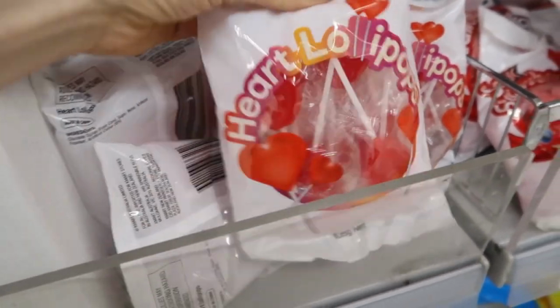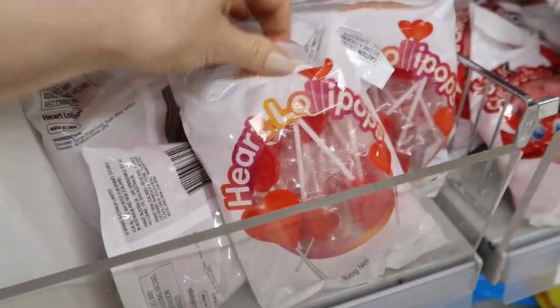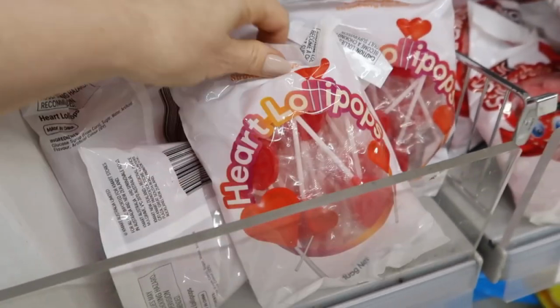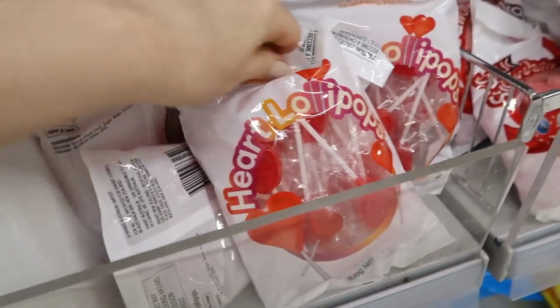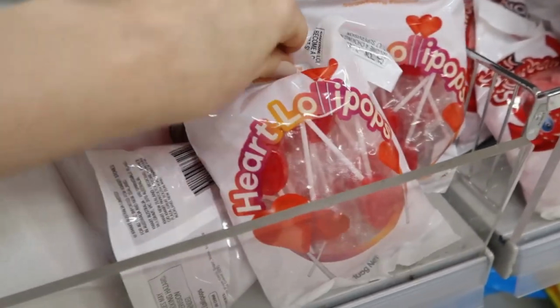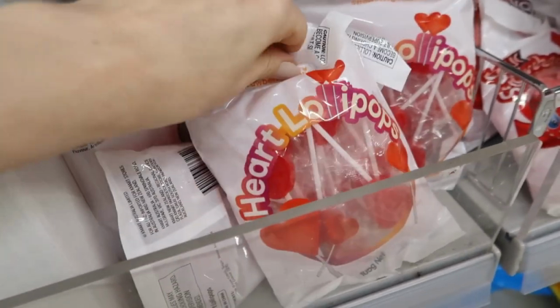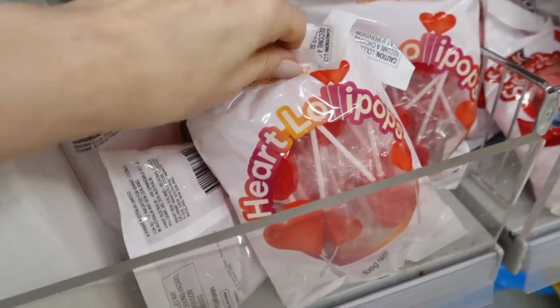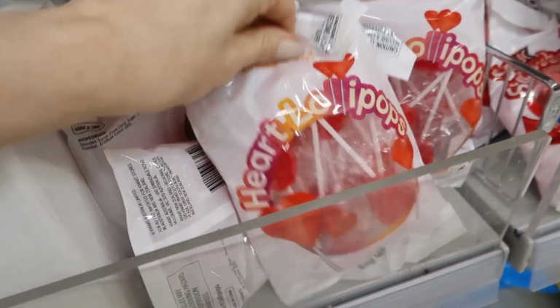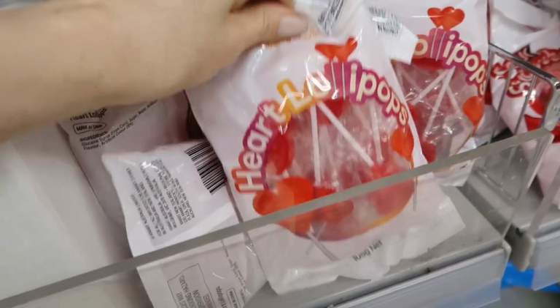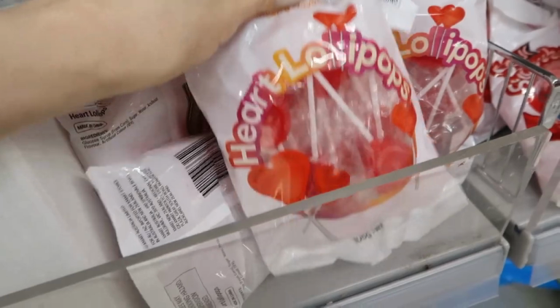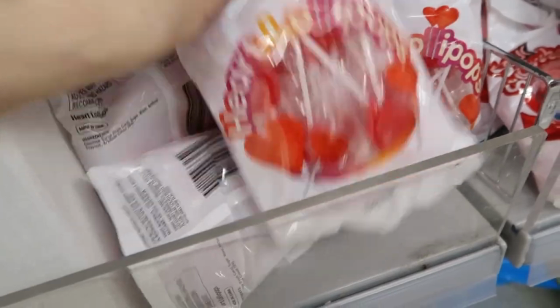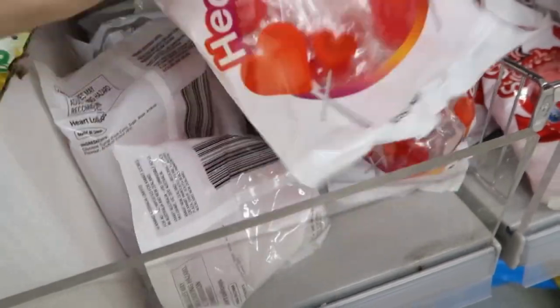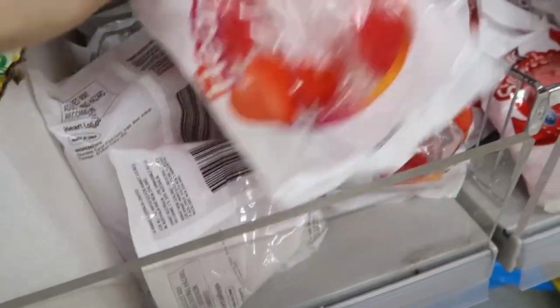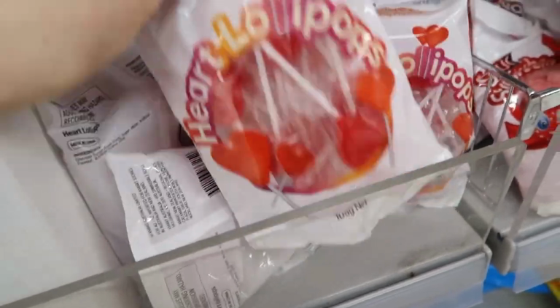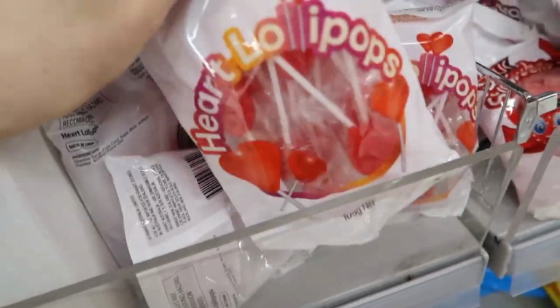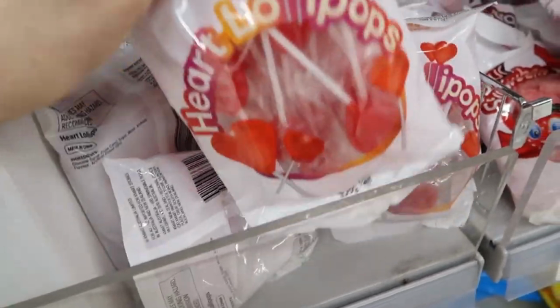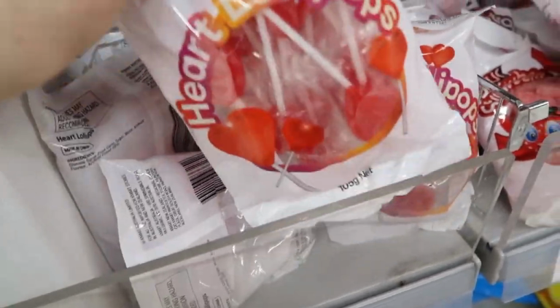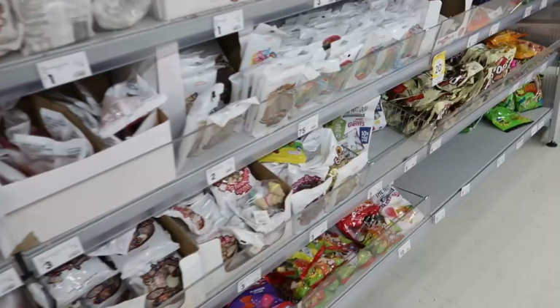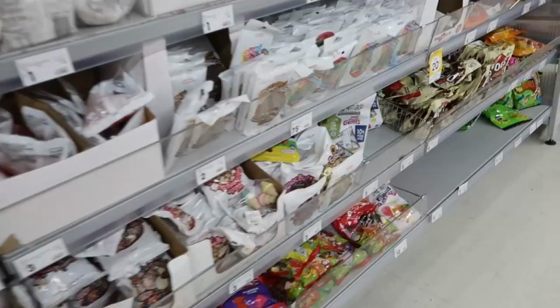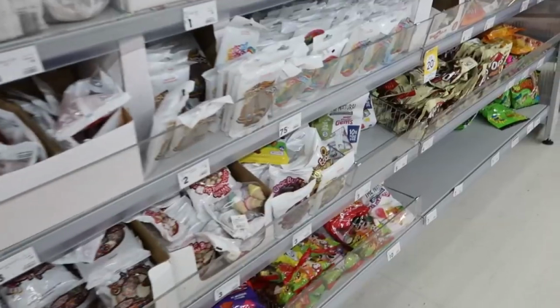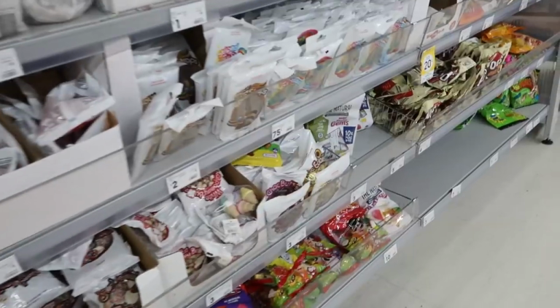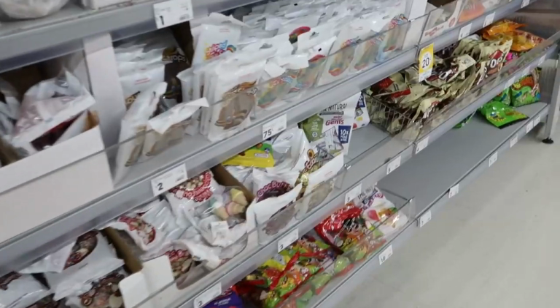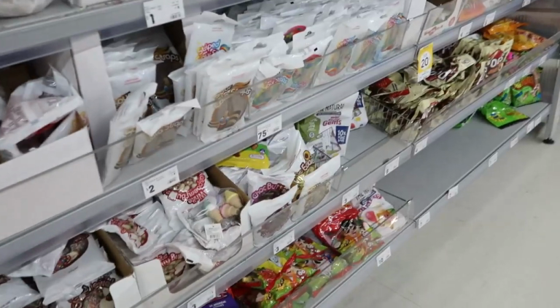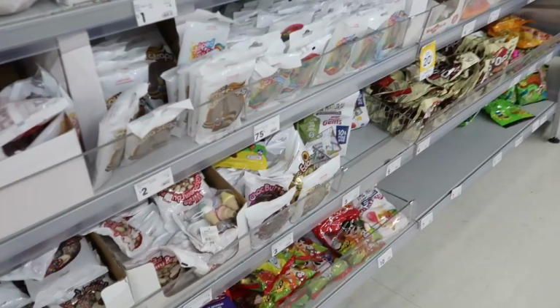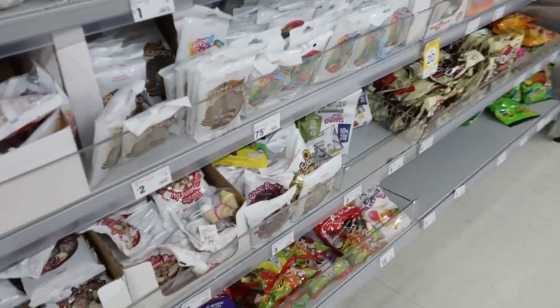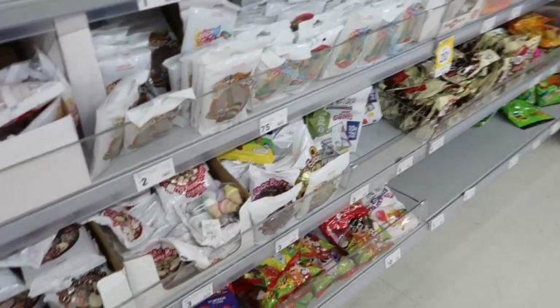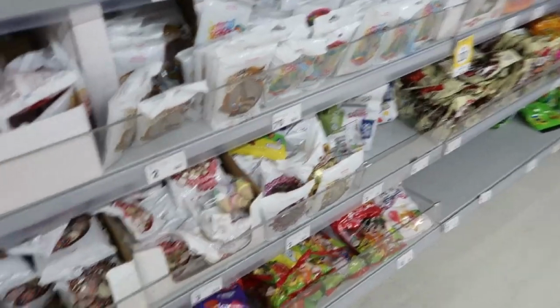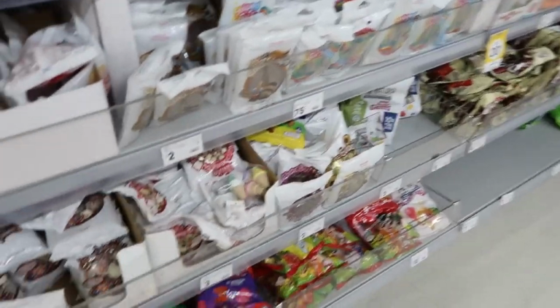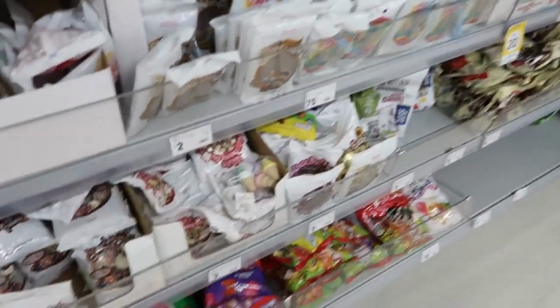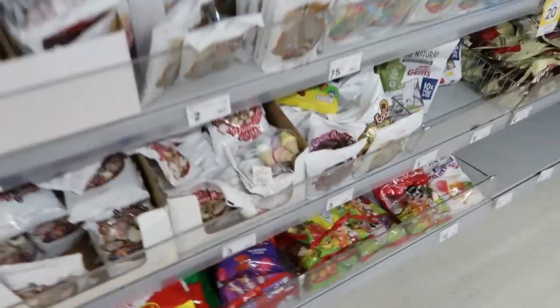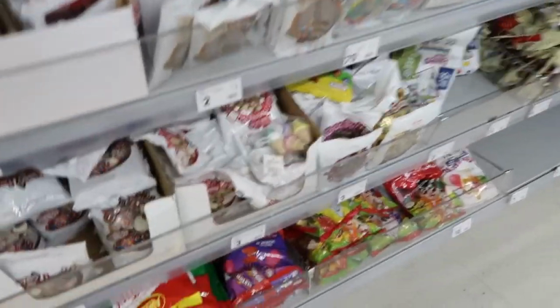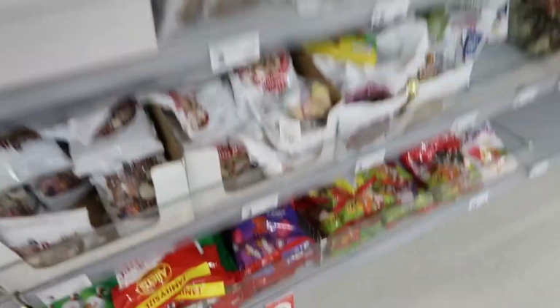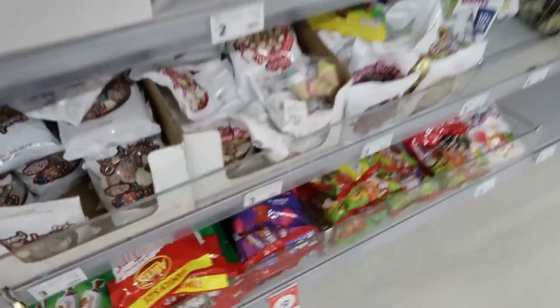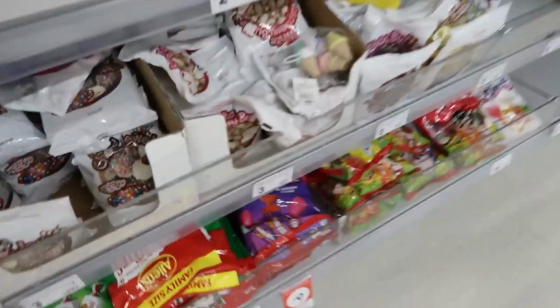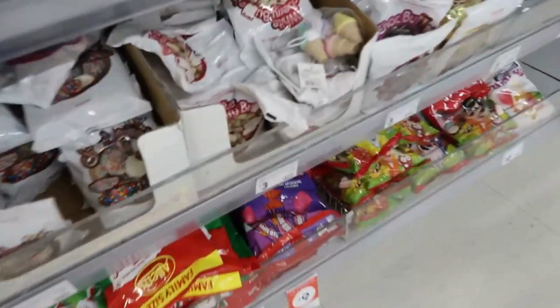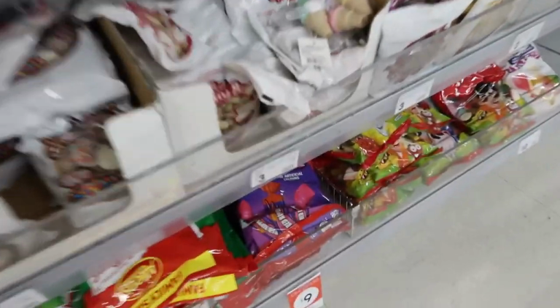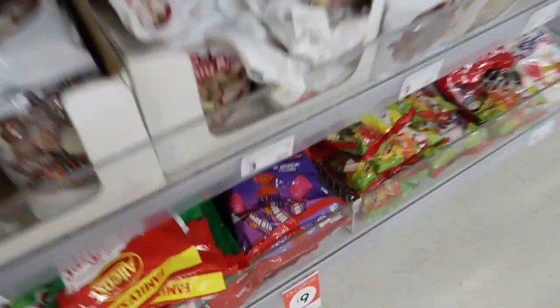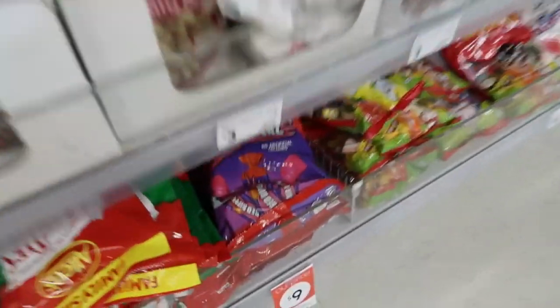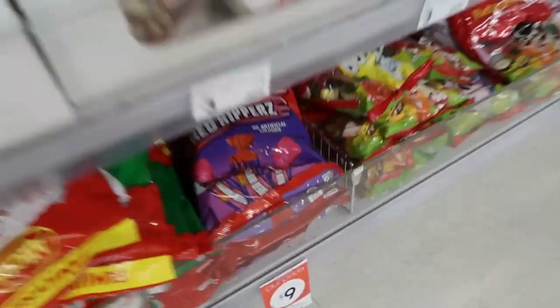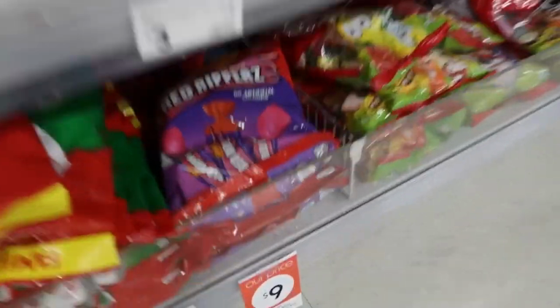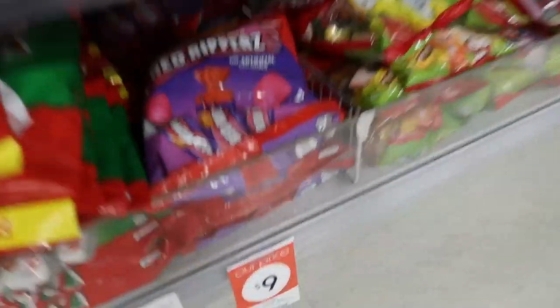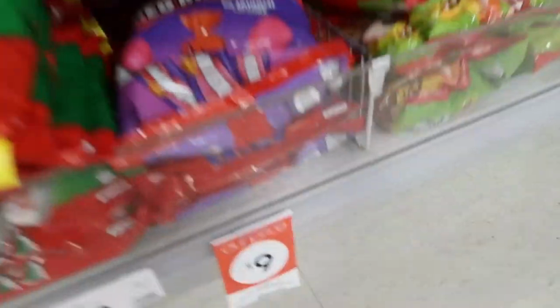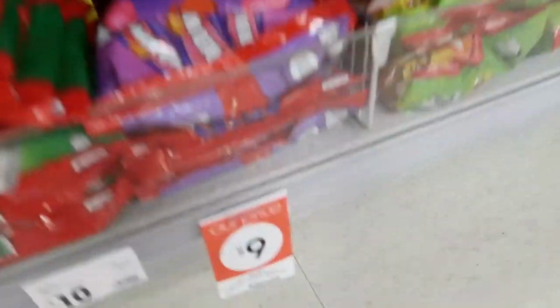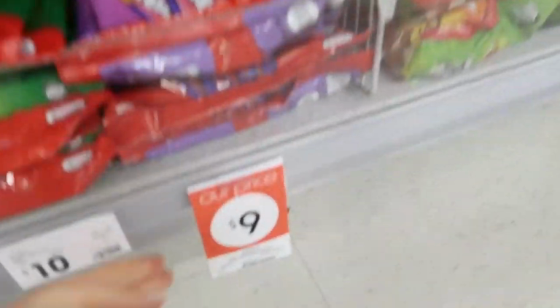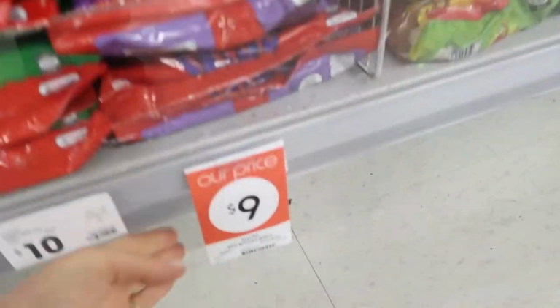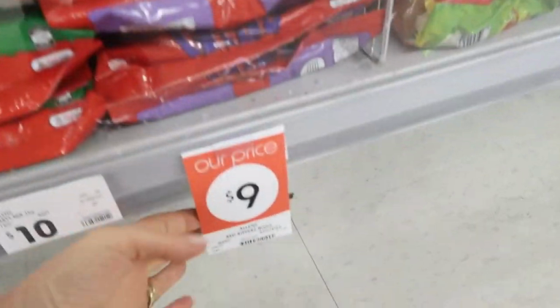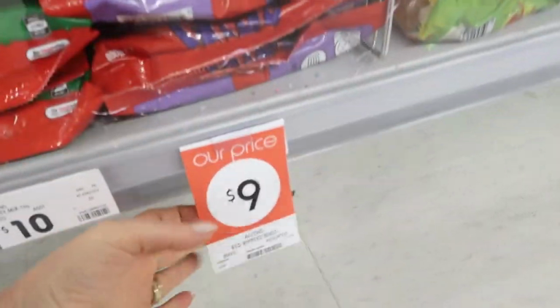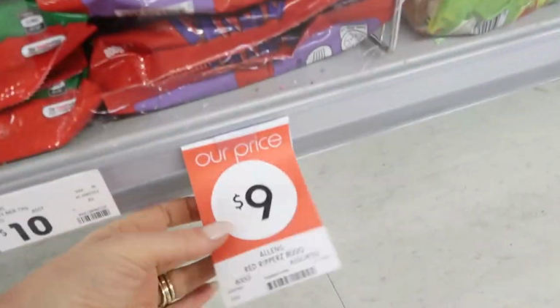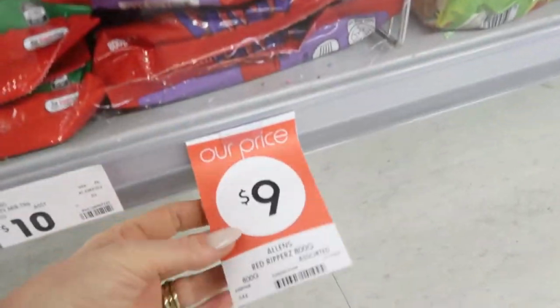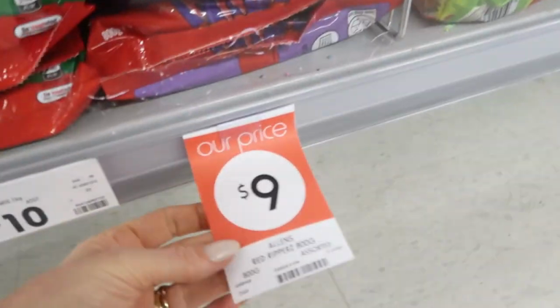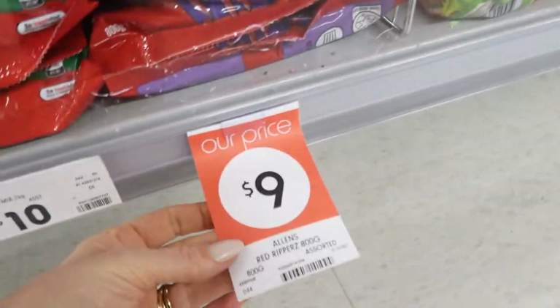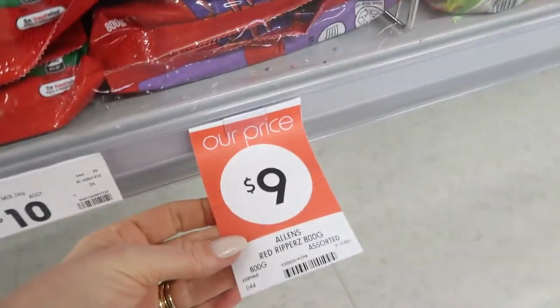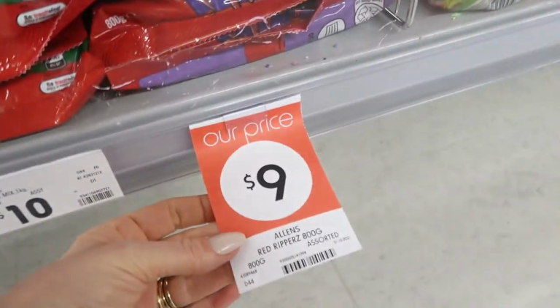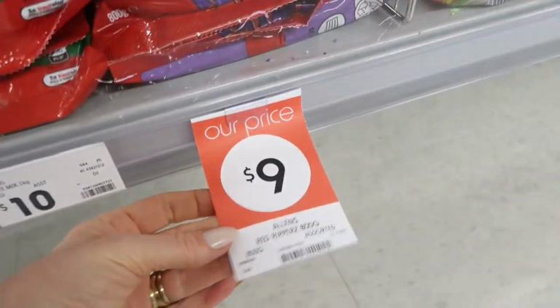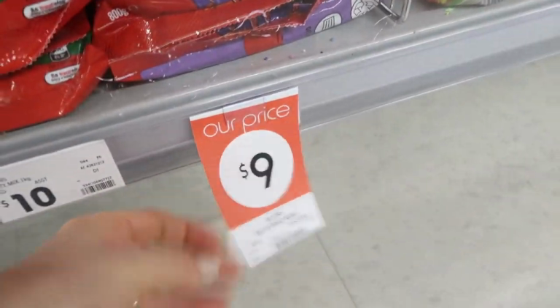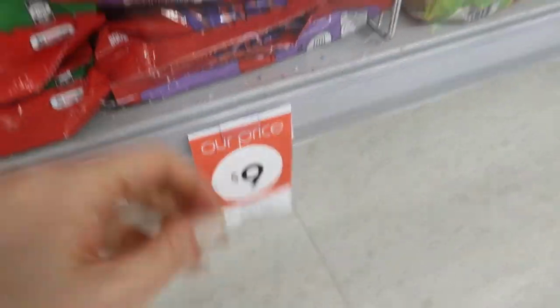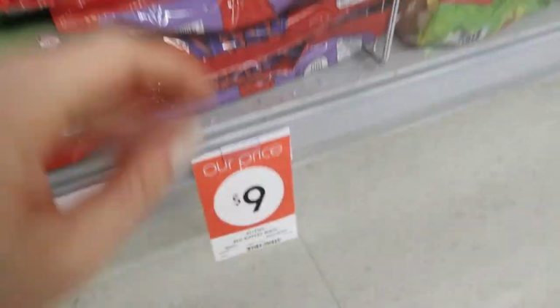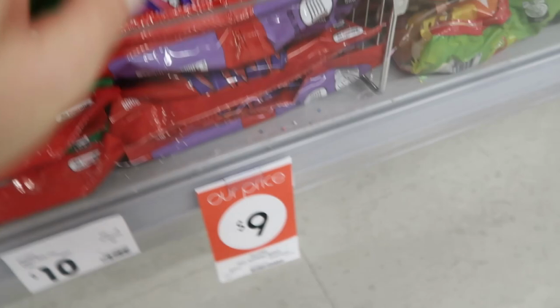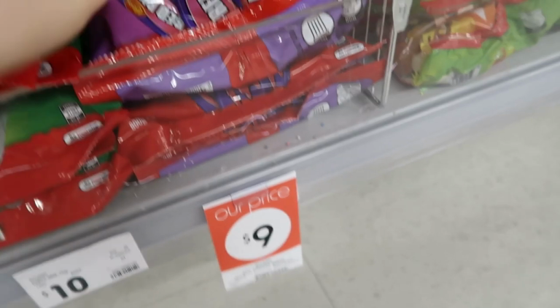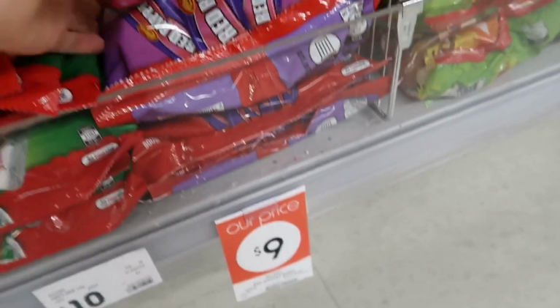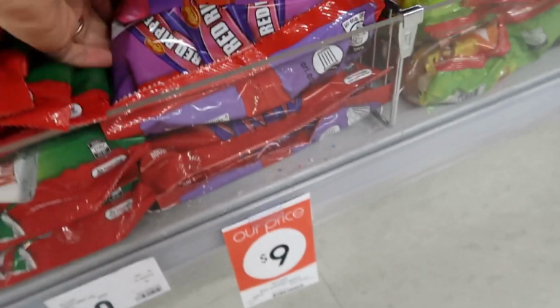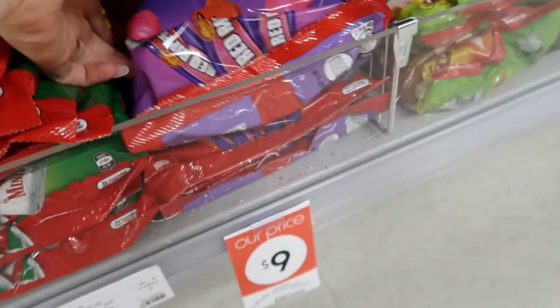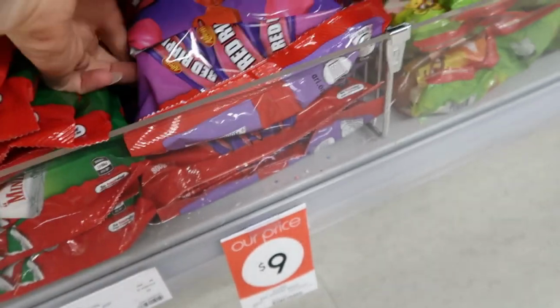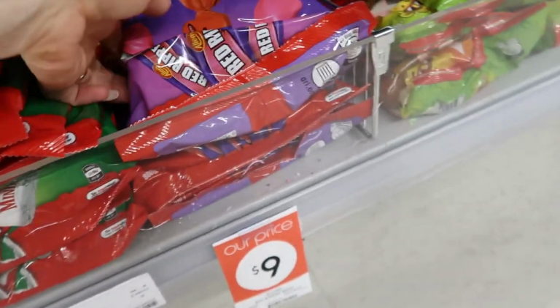I might get two of those as well. Oh, I love Redskins clearance. That's the price — $9.00.